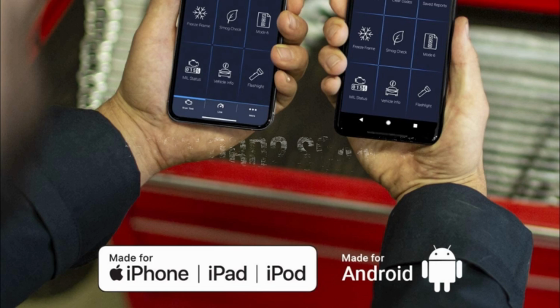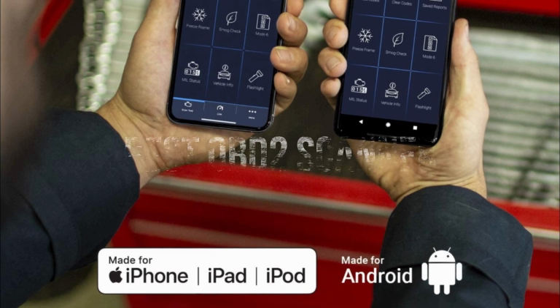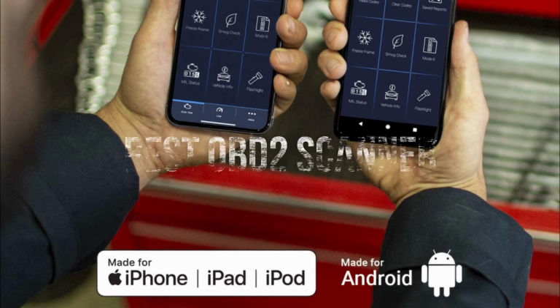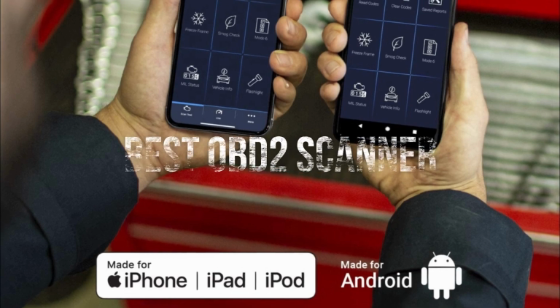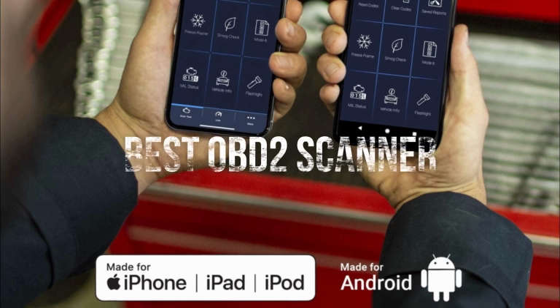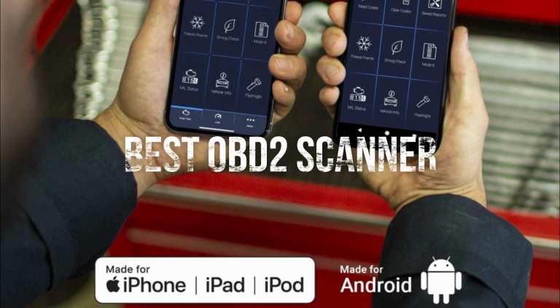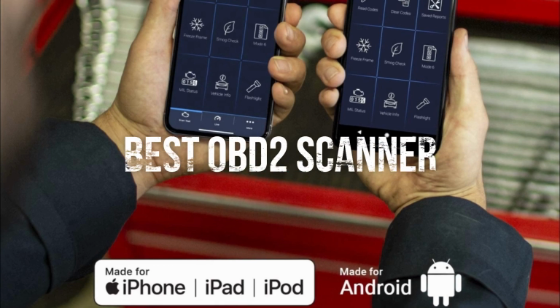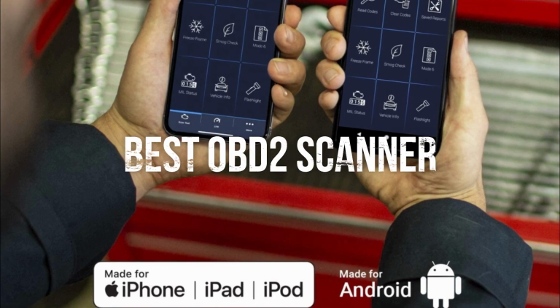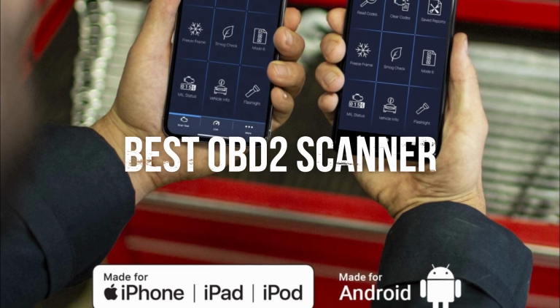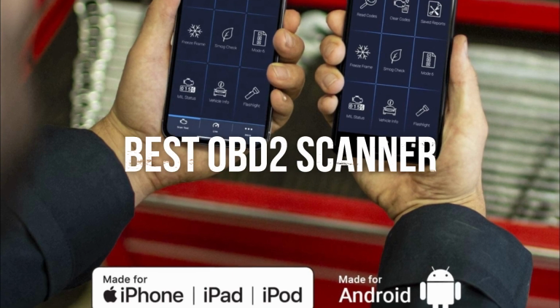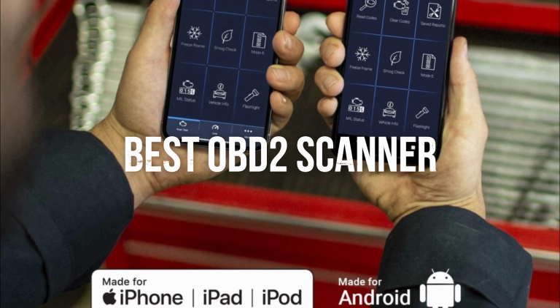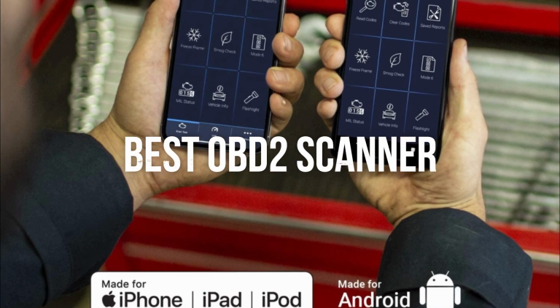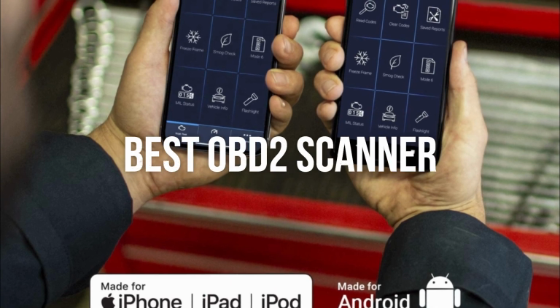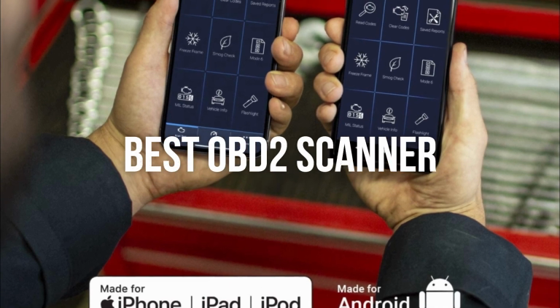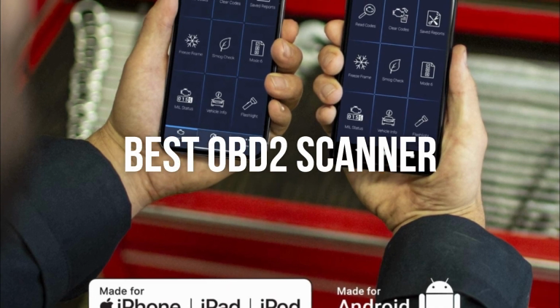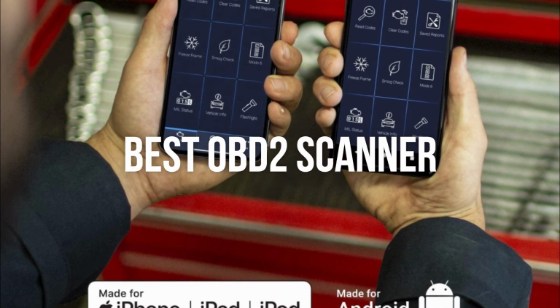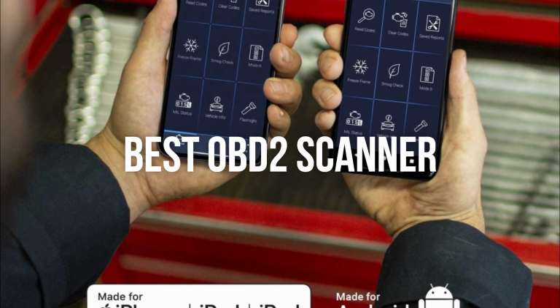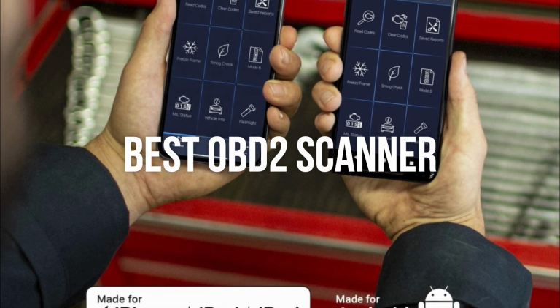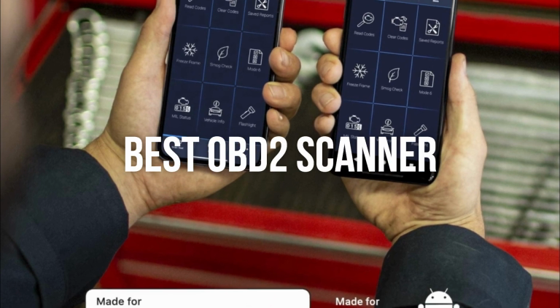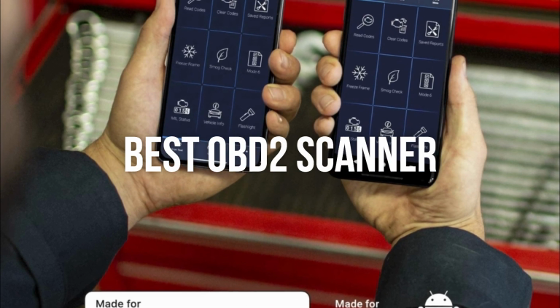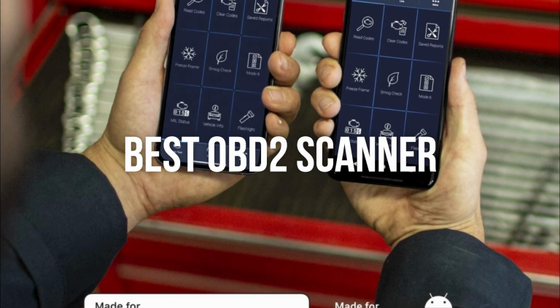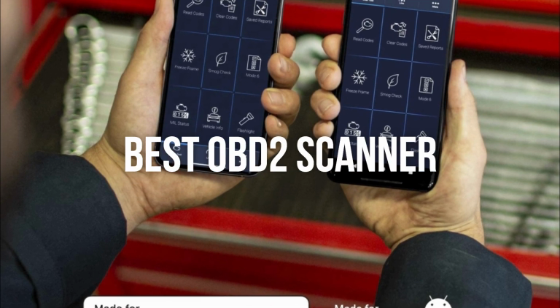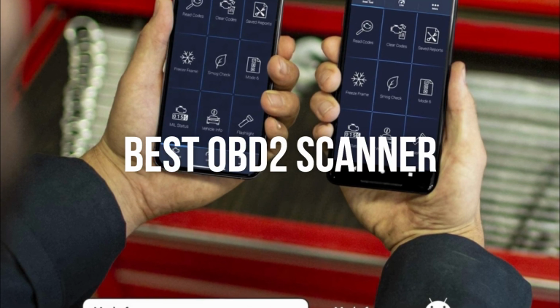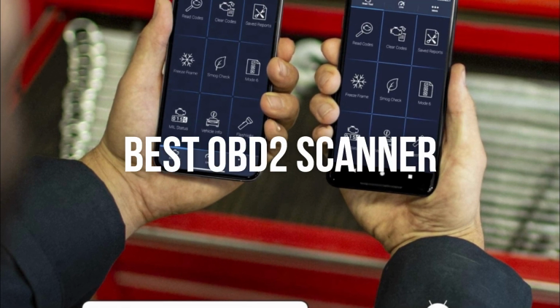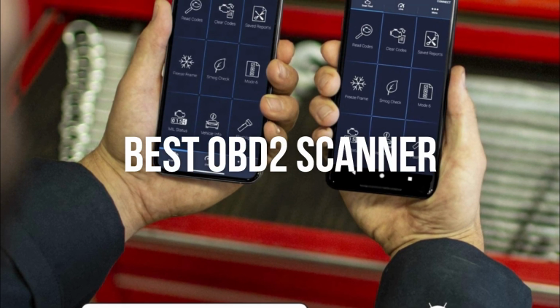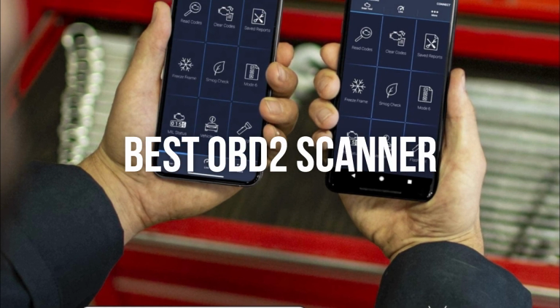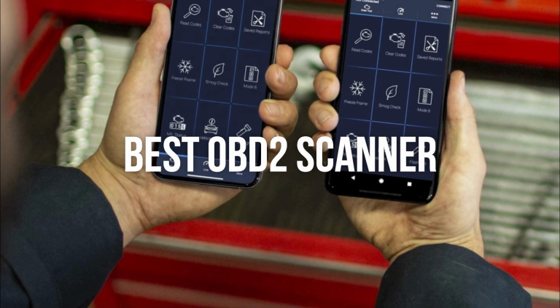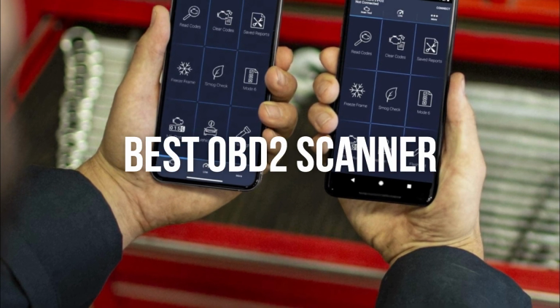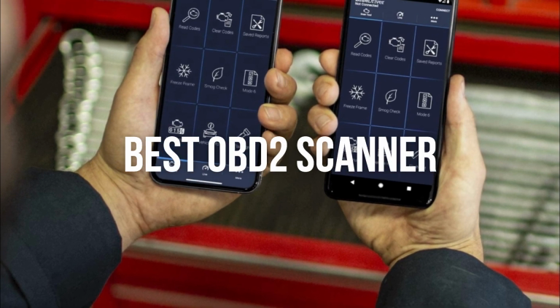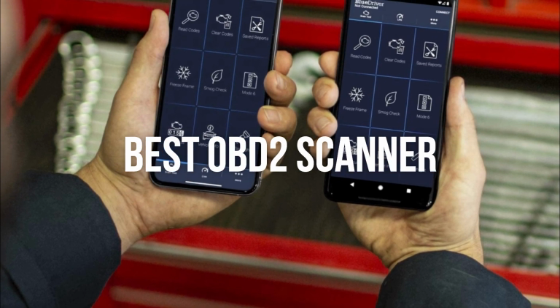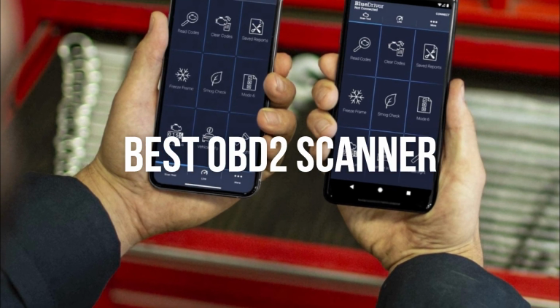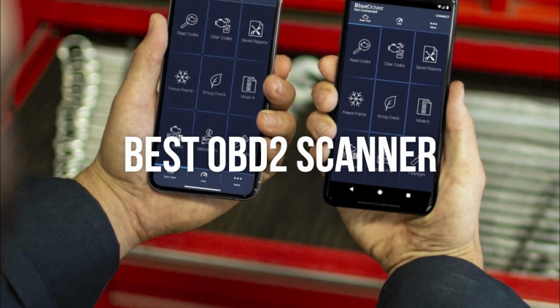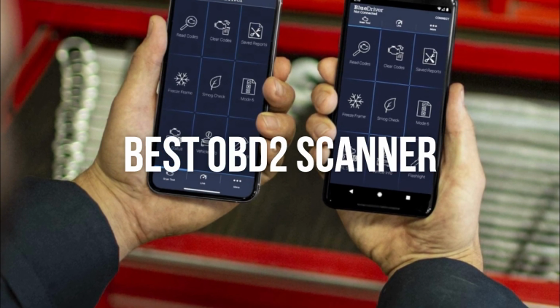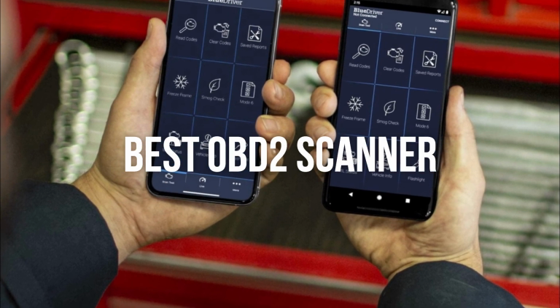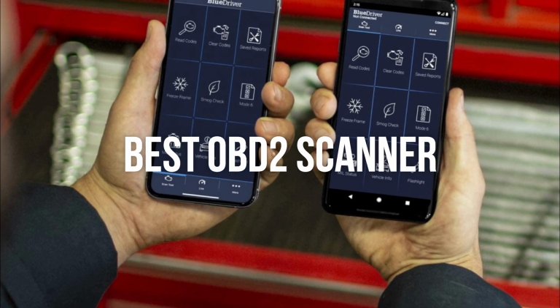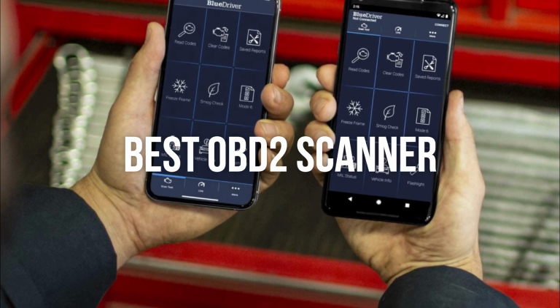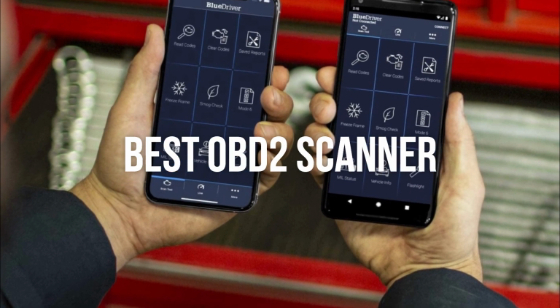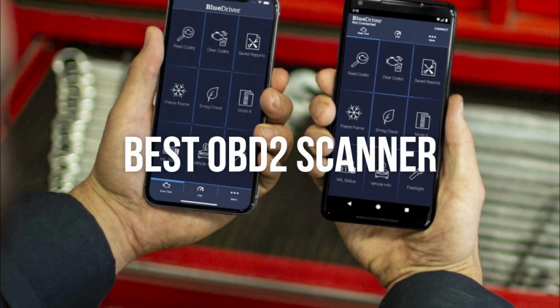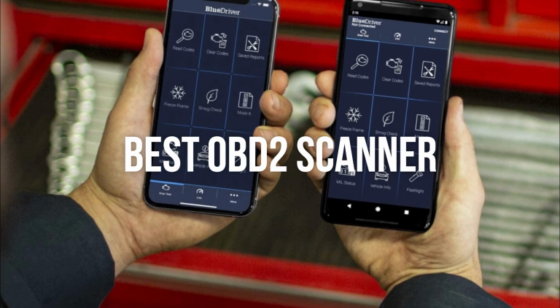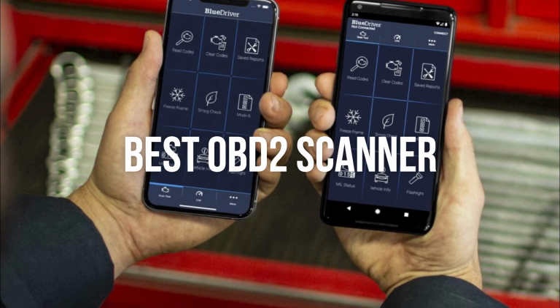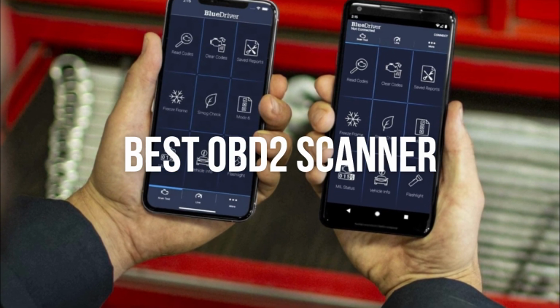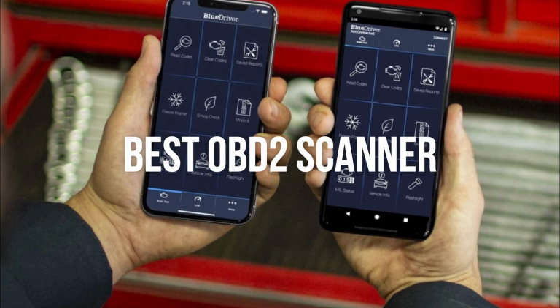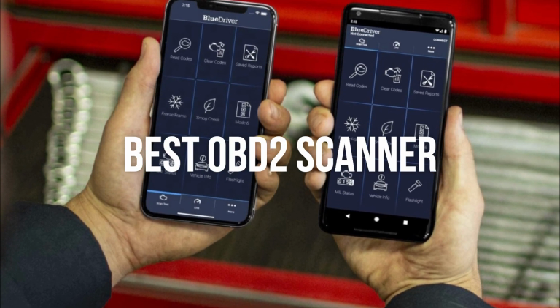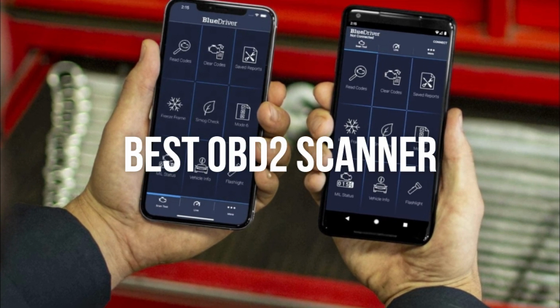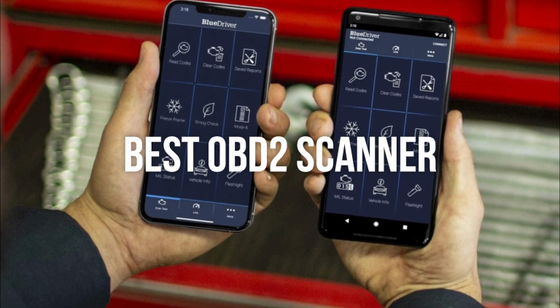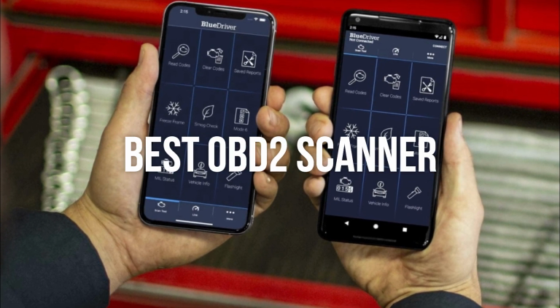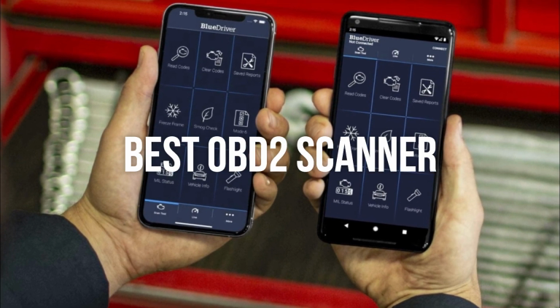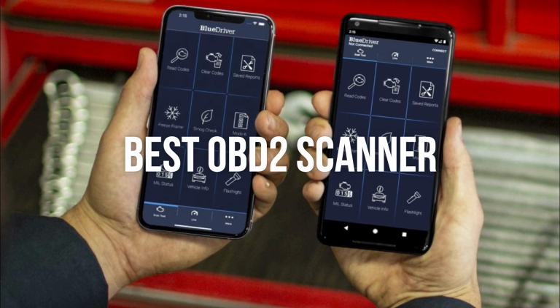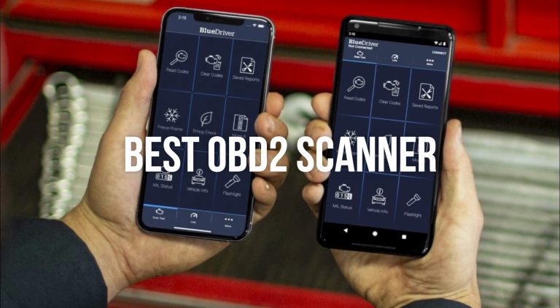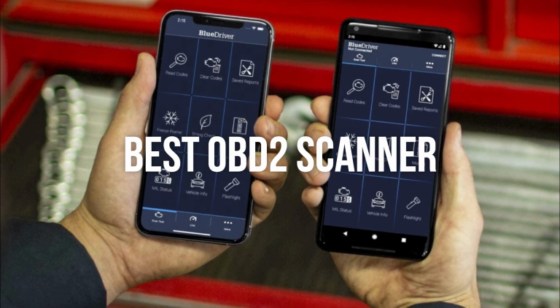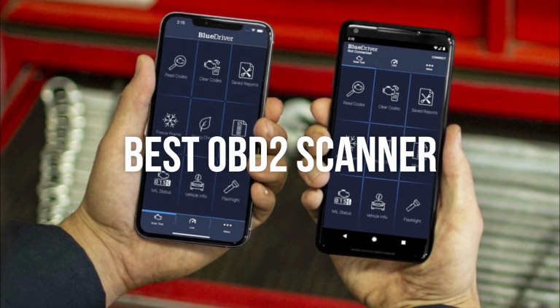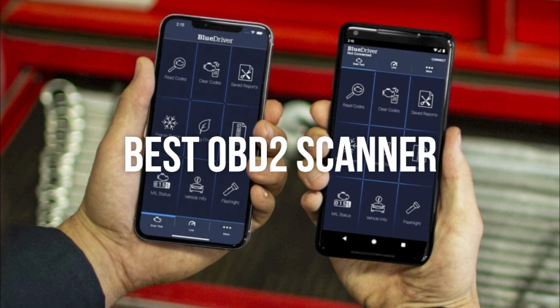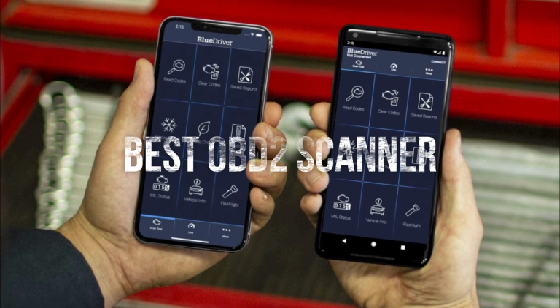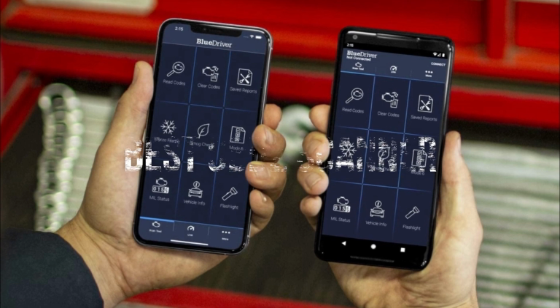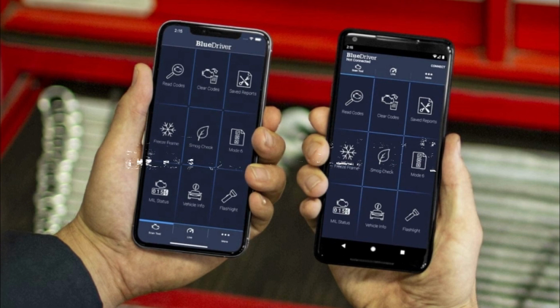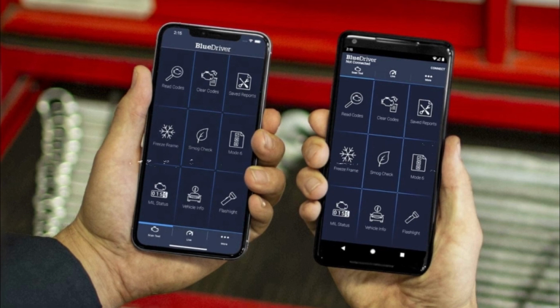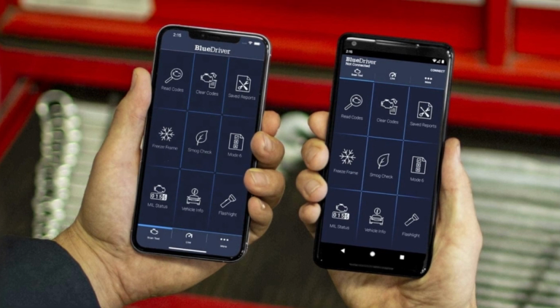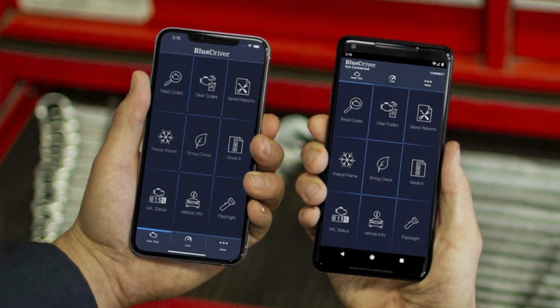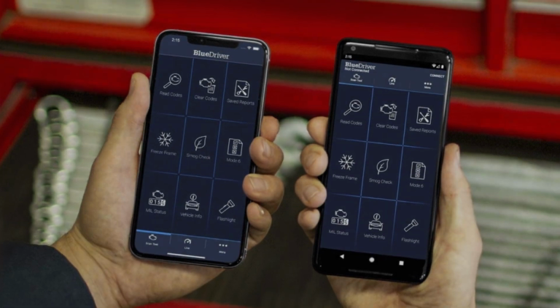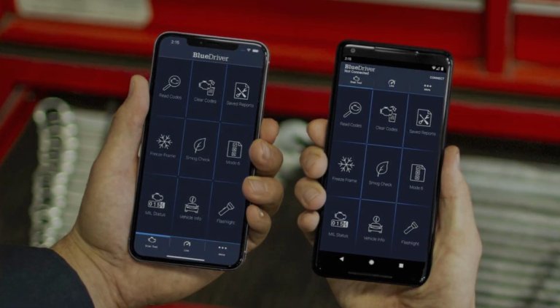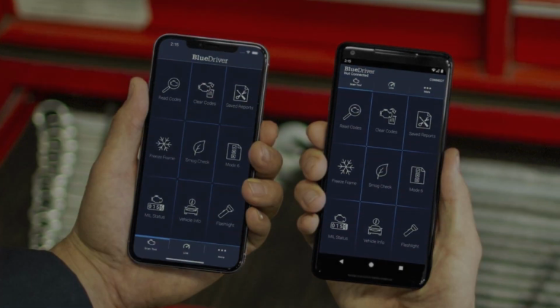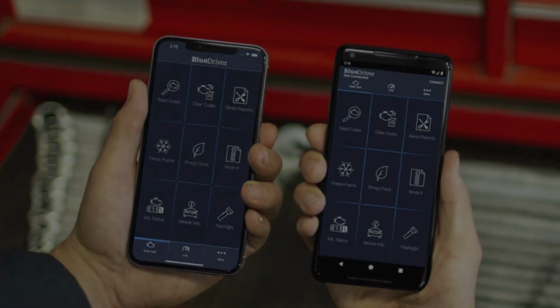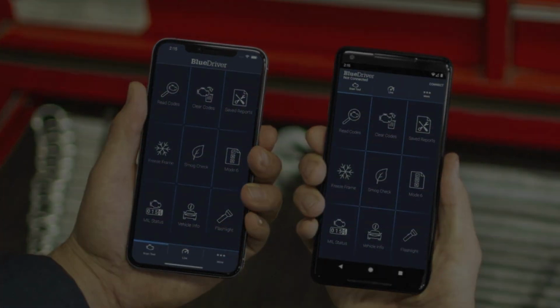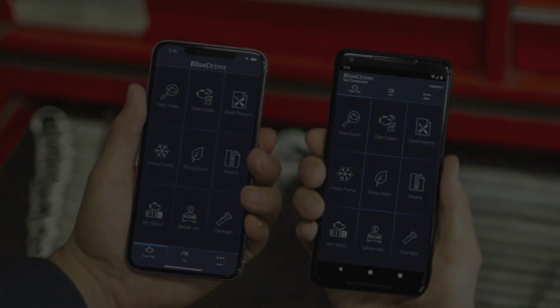In this episode, we are looking at the best OBD2 scanner on the market for every price range.